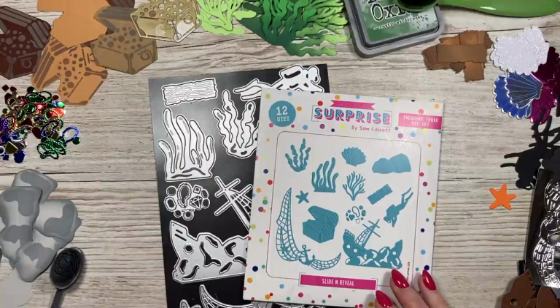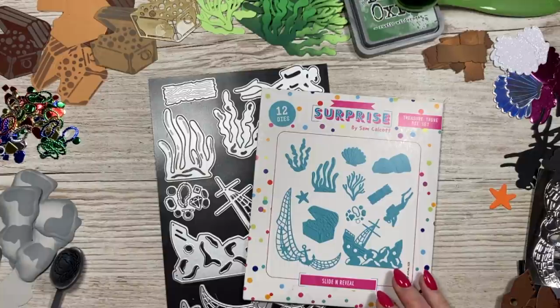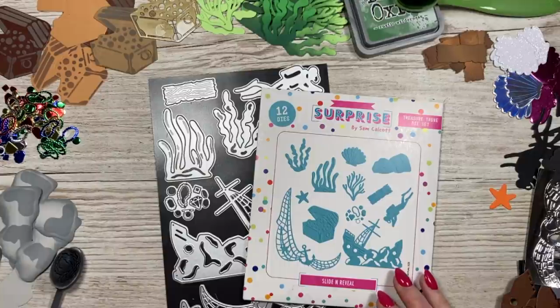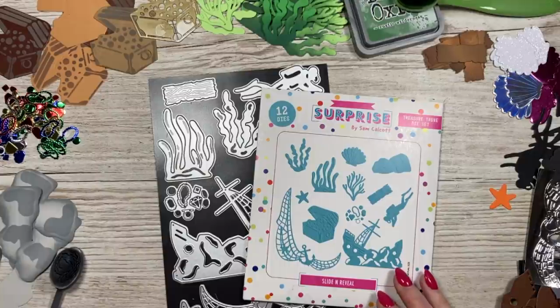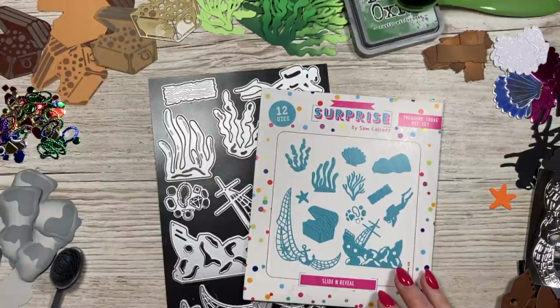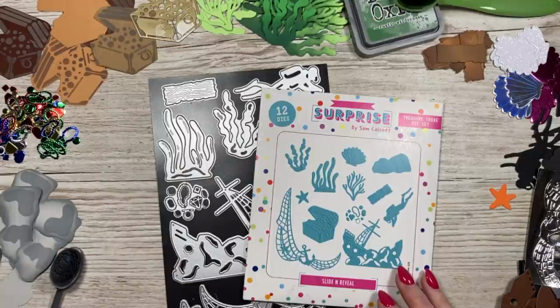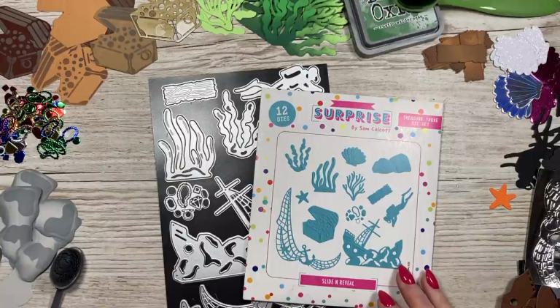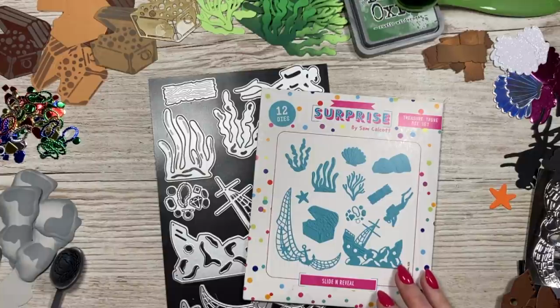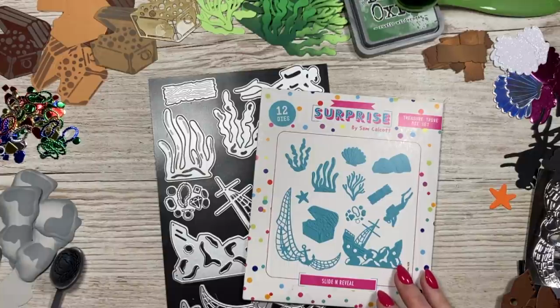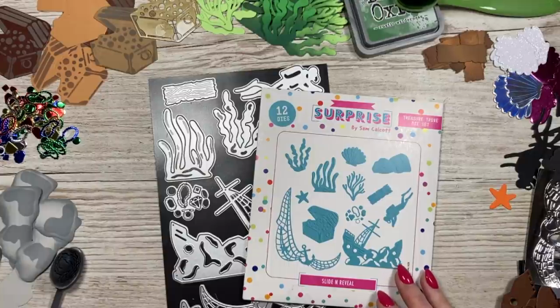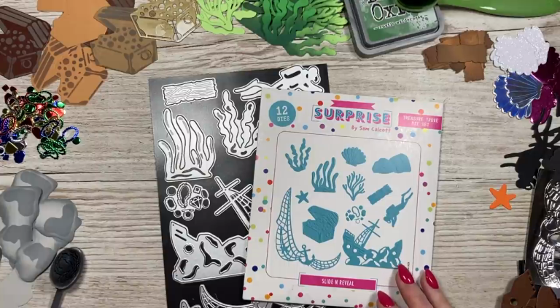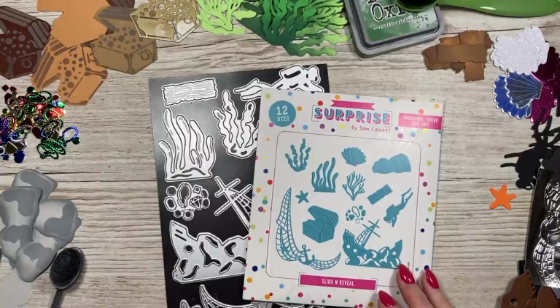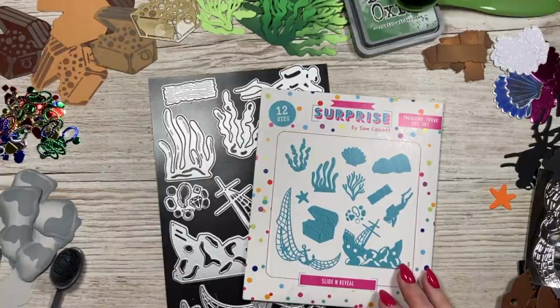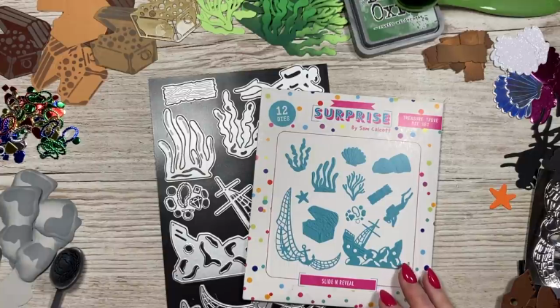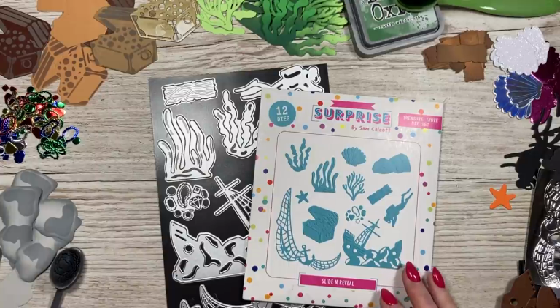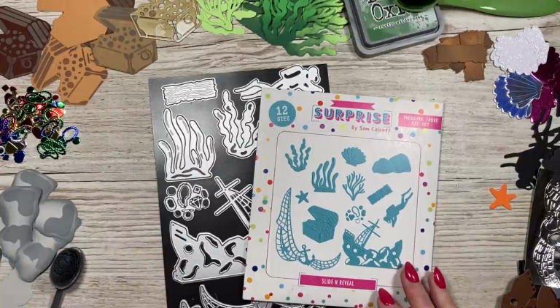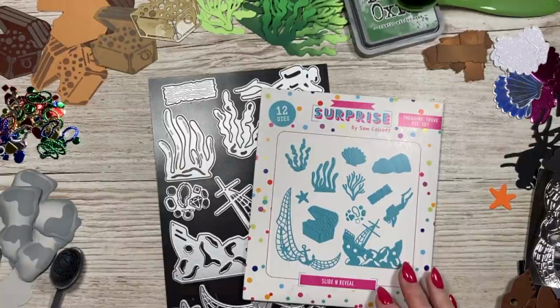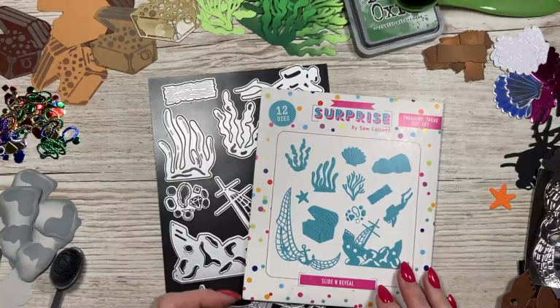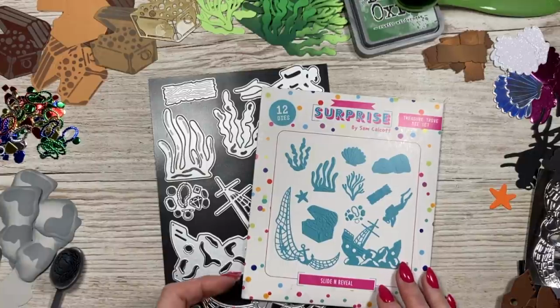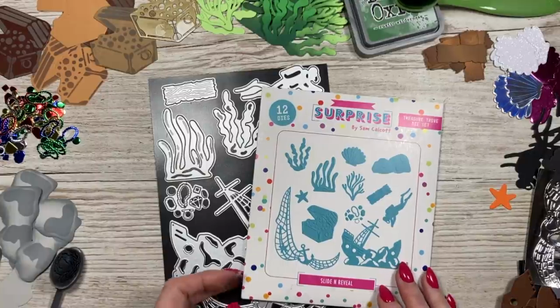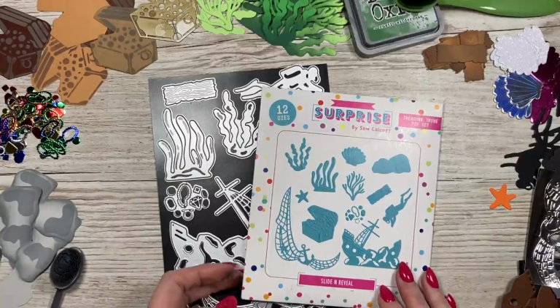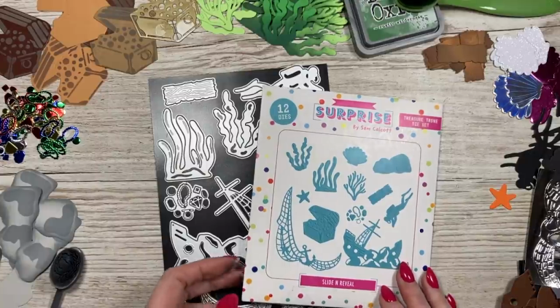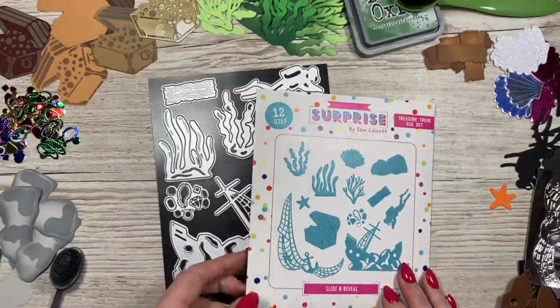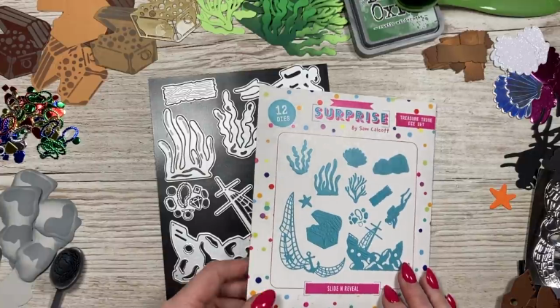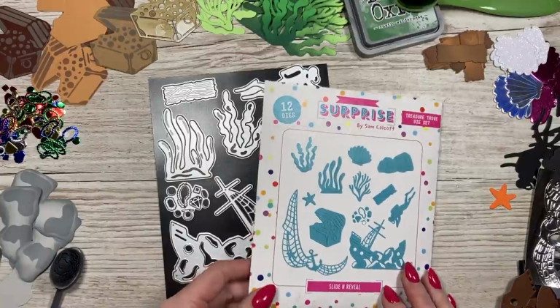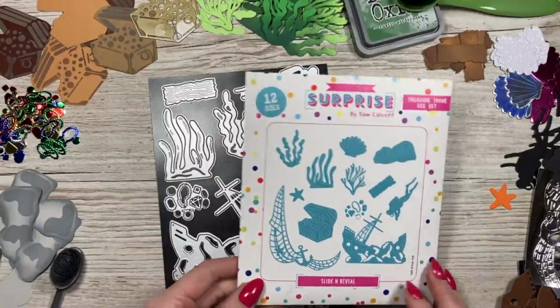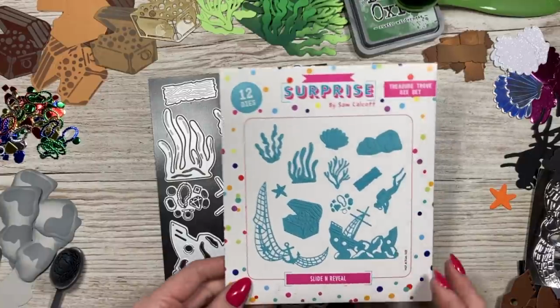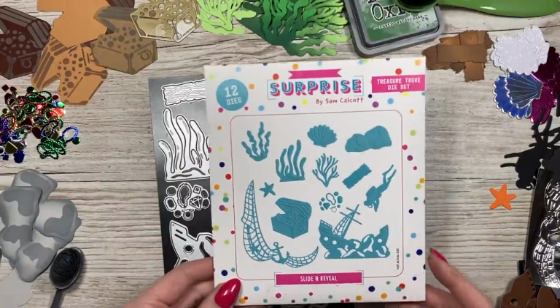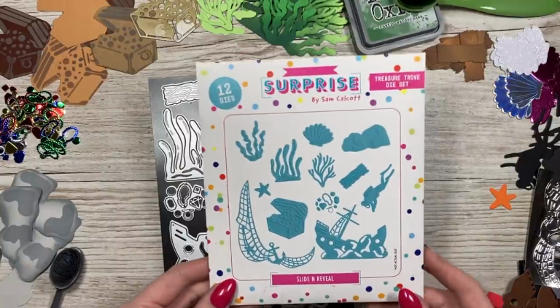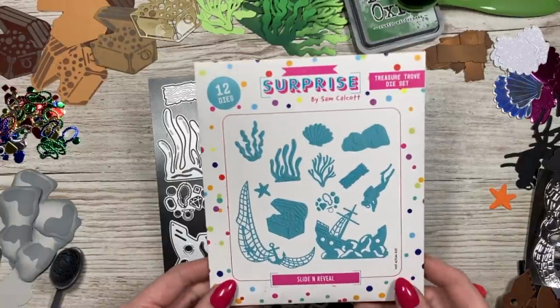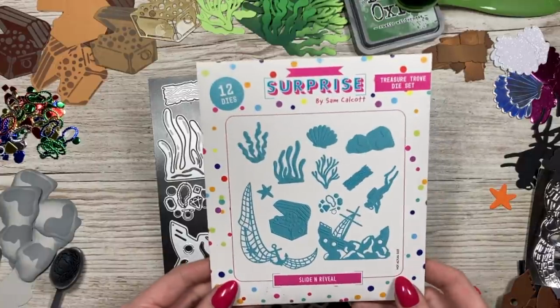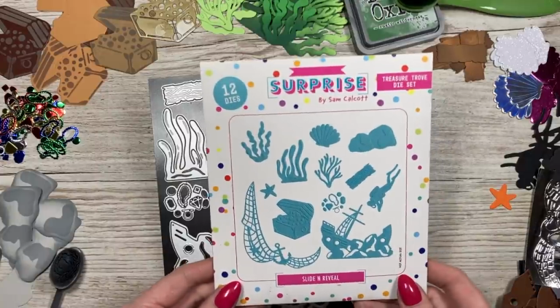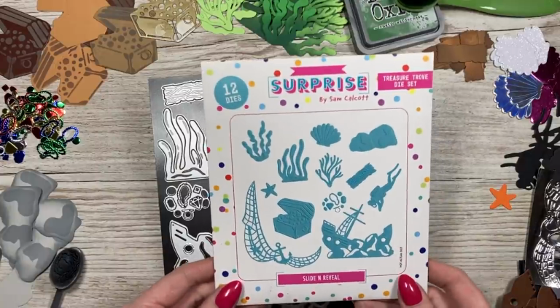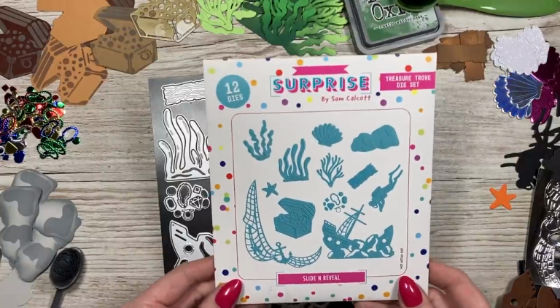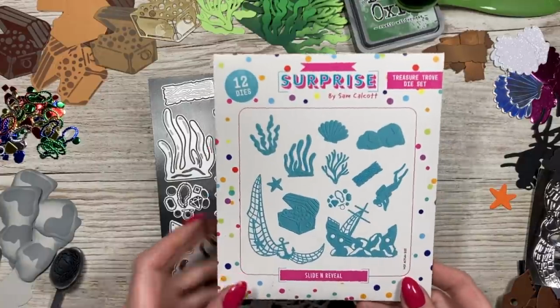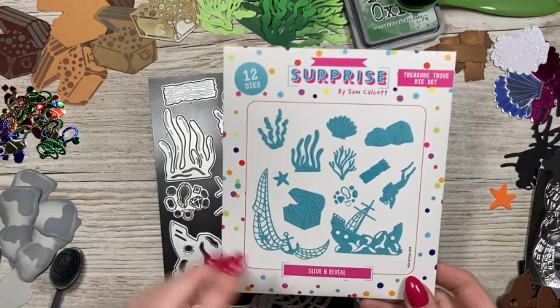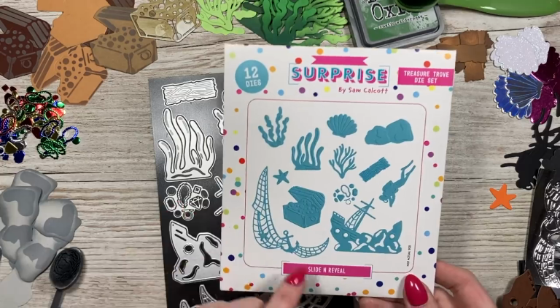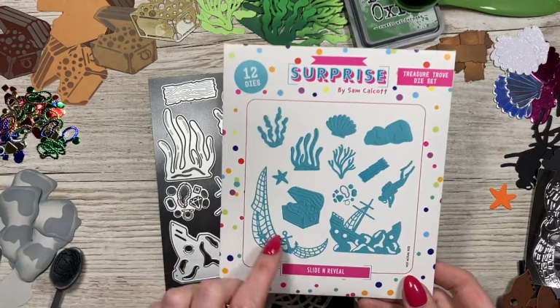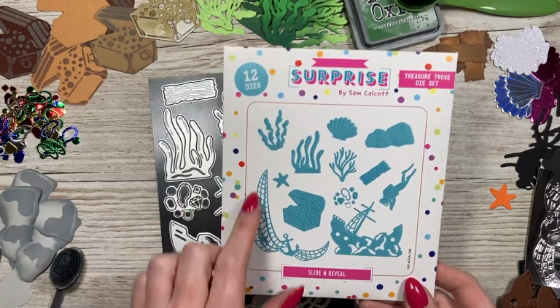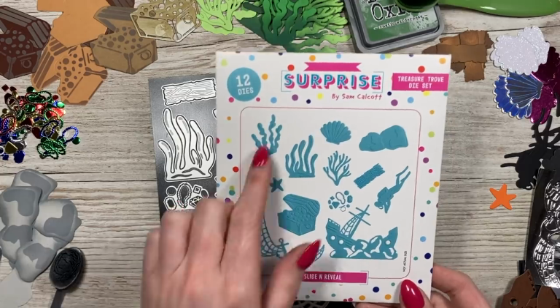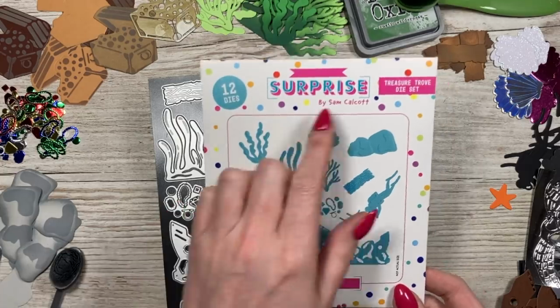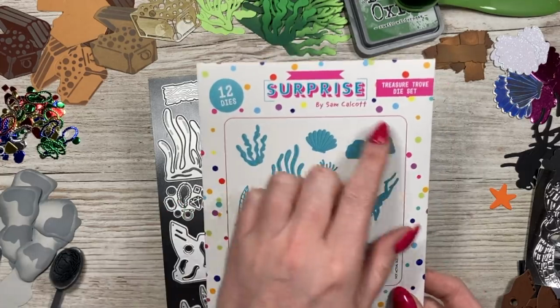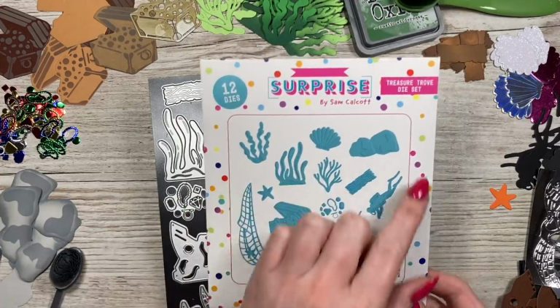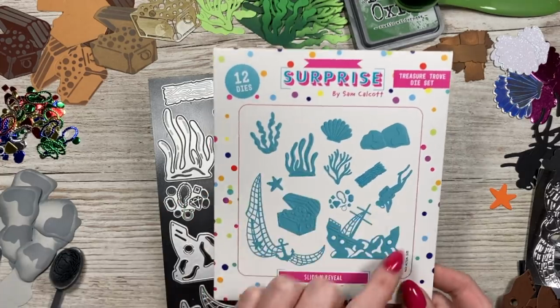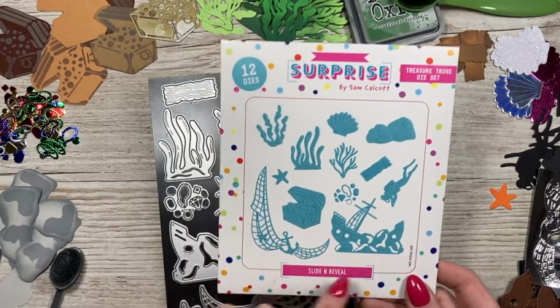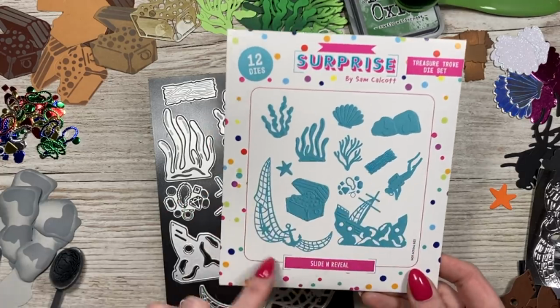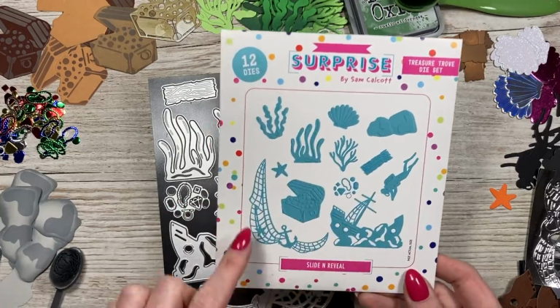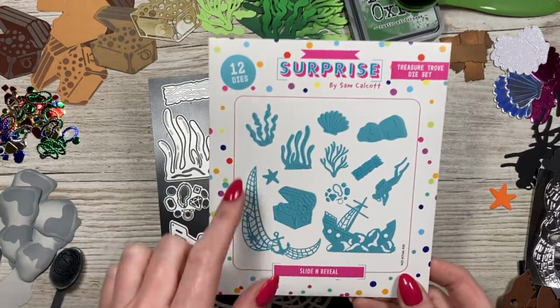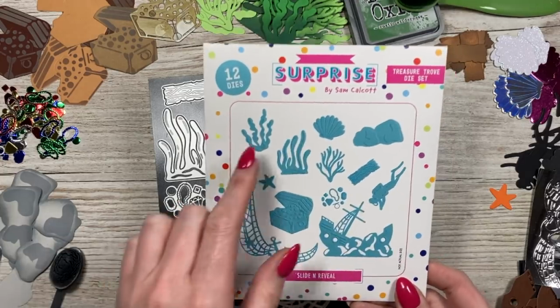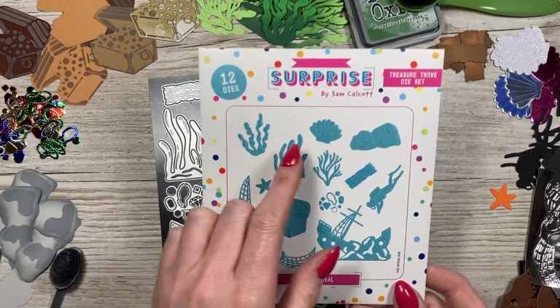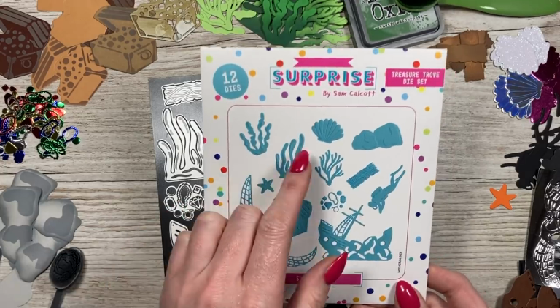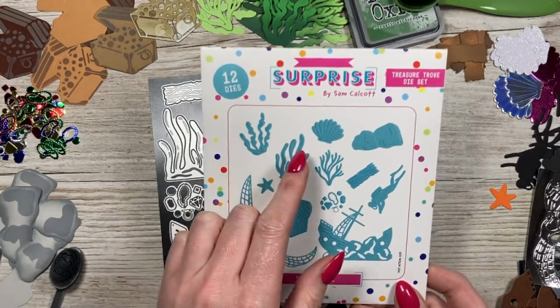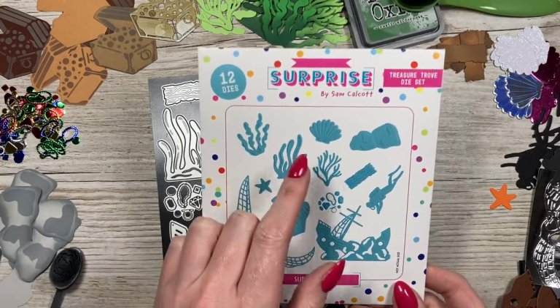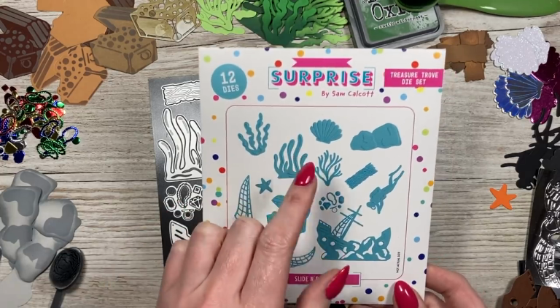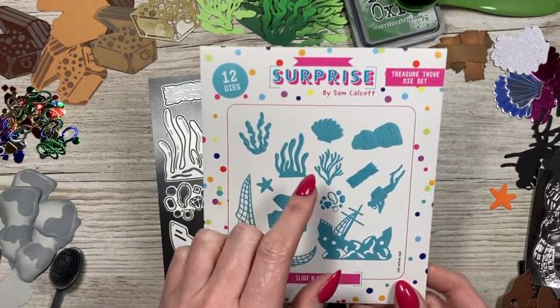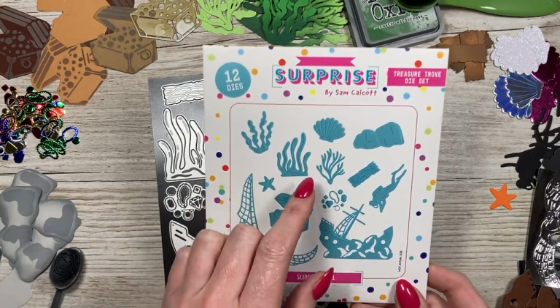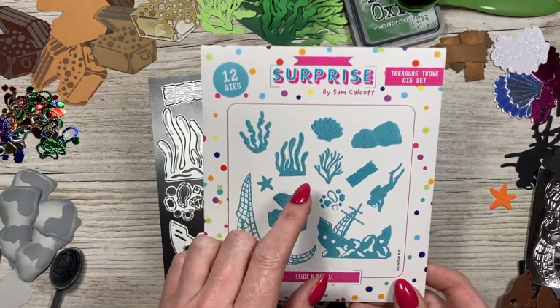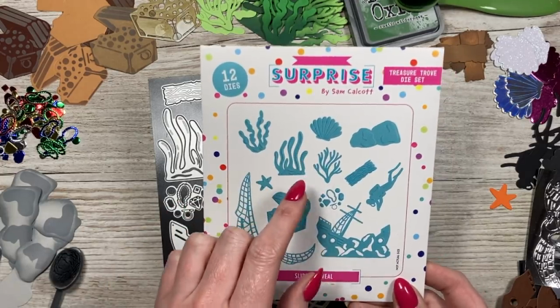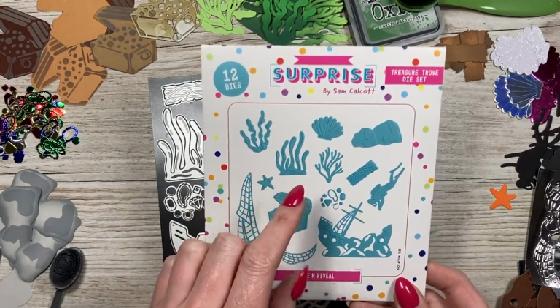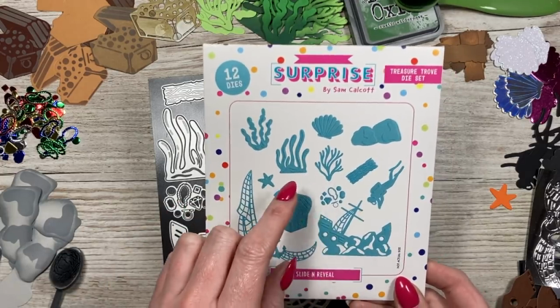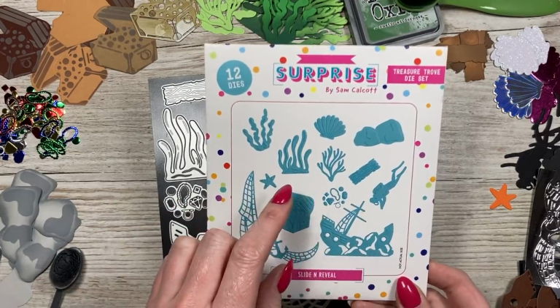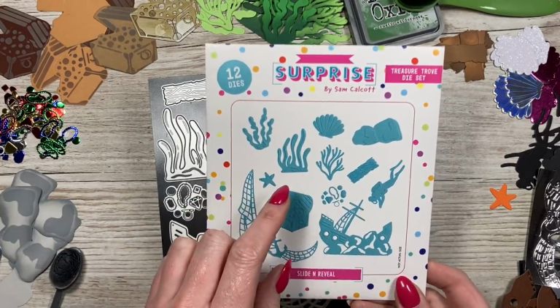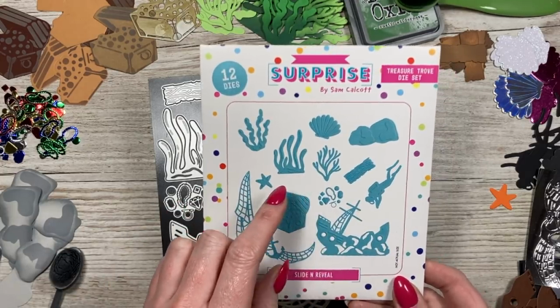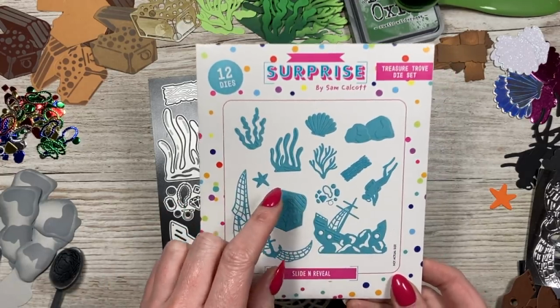Hi everybody, it's Sam here. Thank you for watching today. I wanted to show you how to put together and build the Treasure Trove die set.